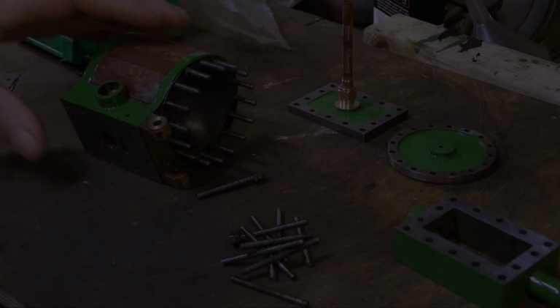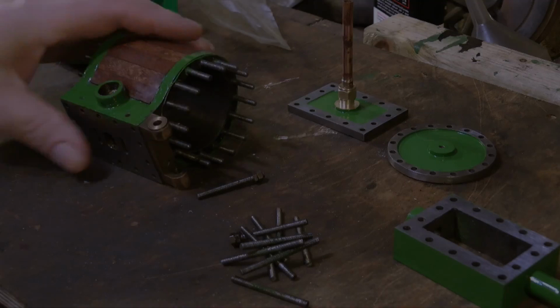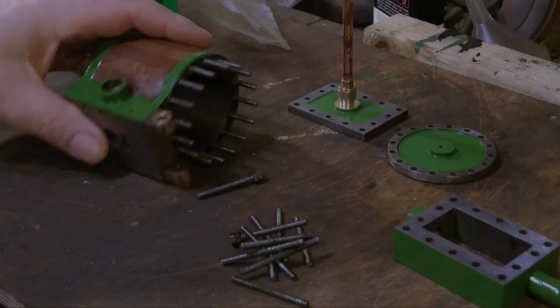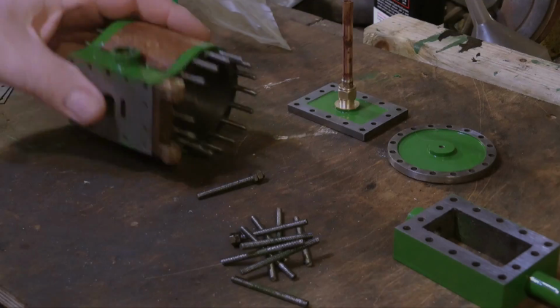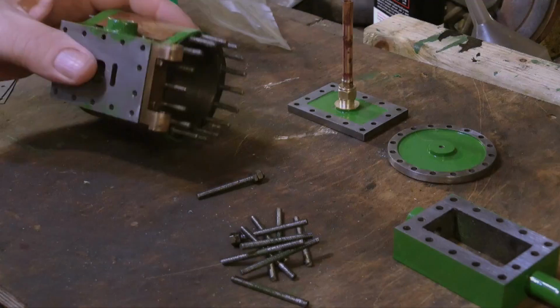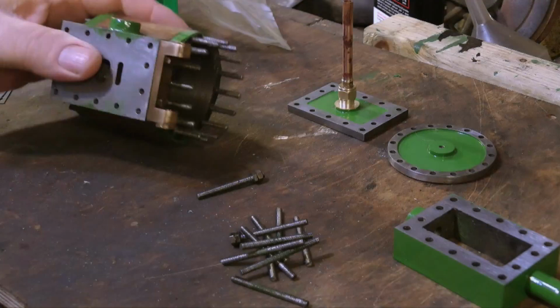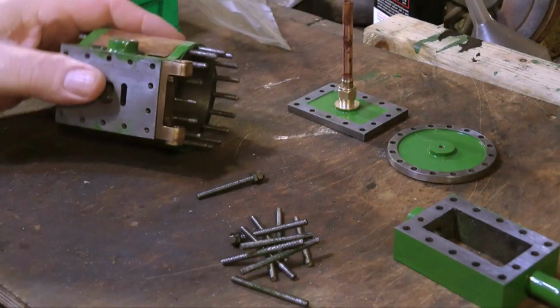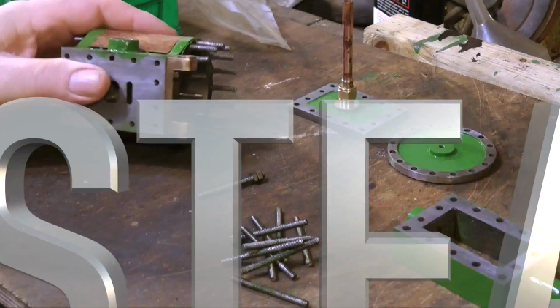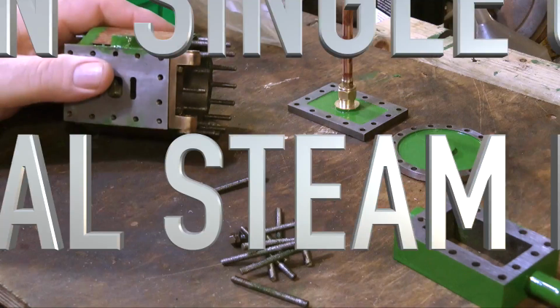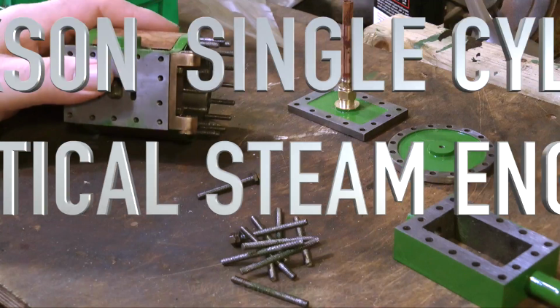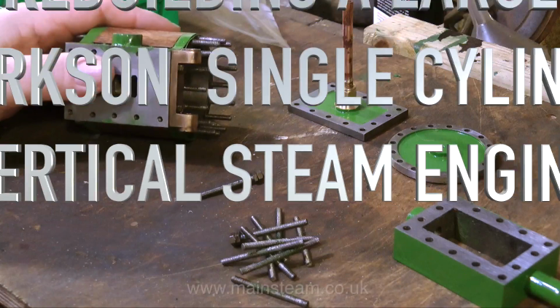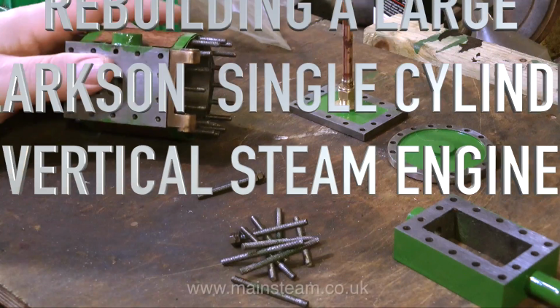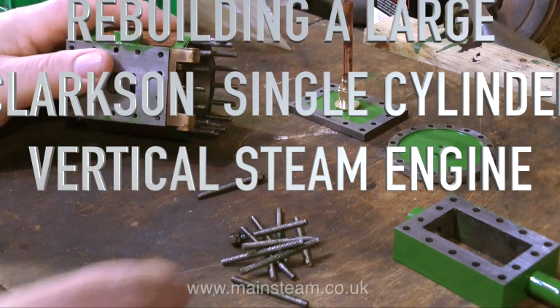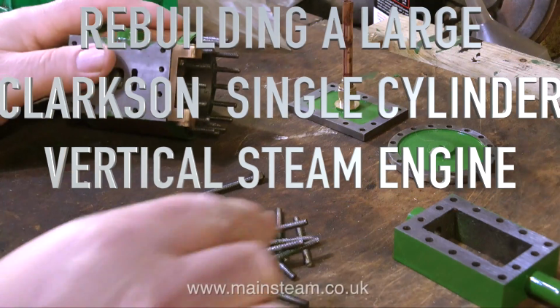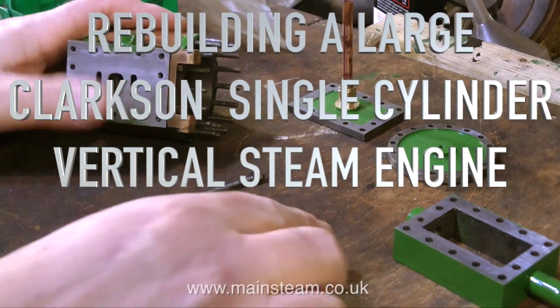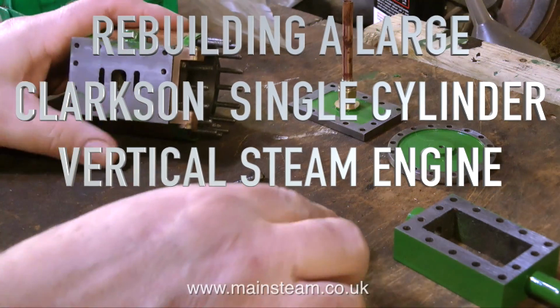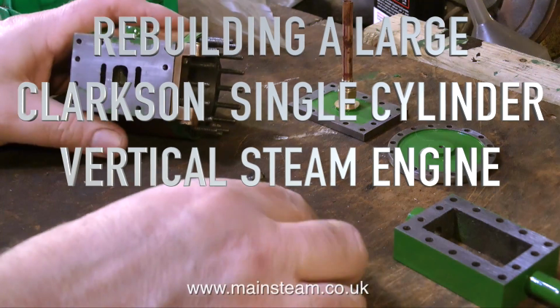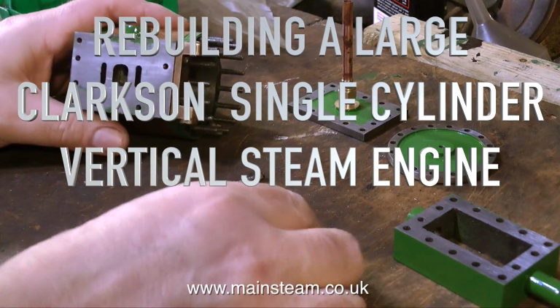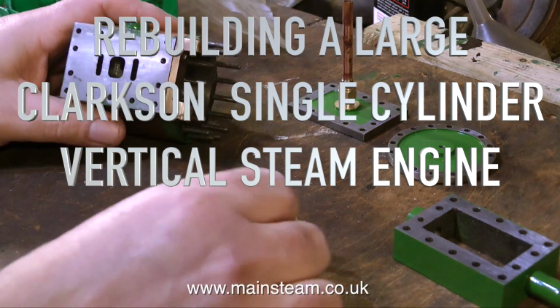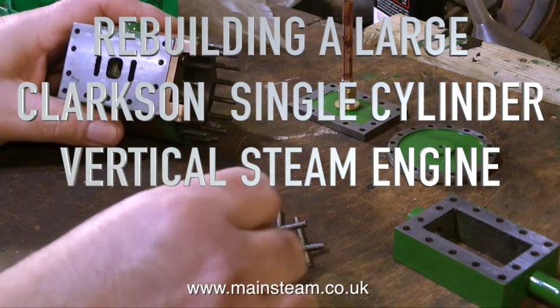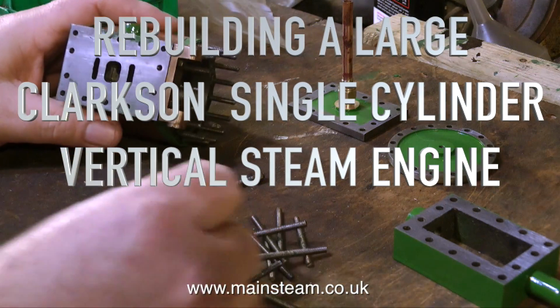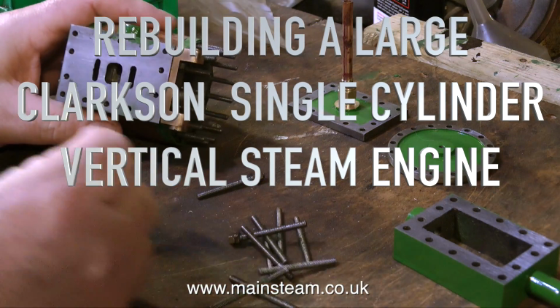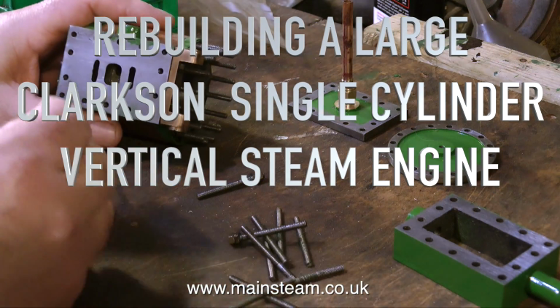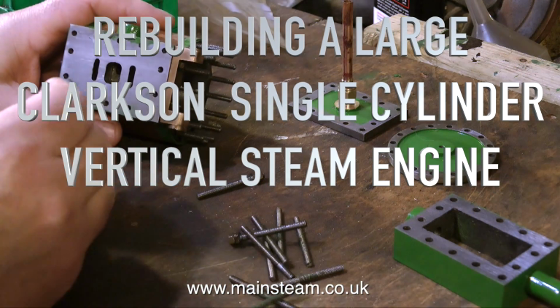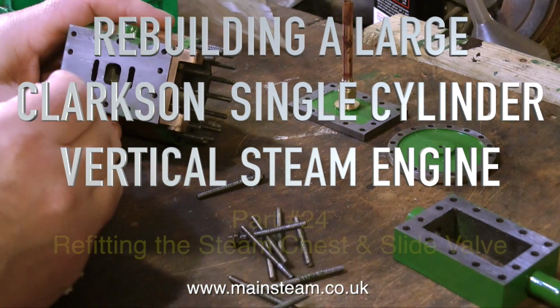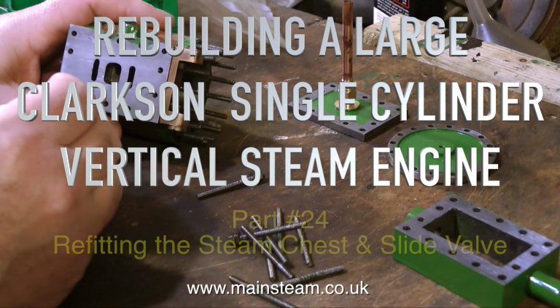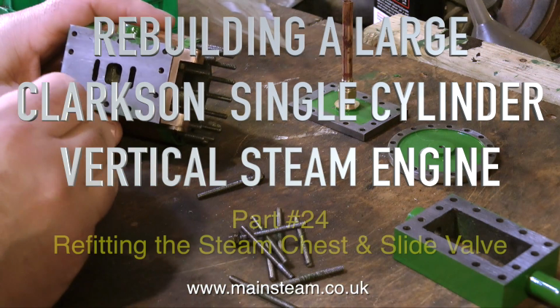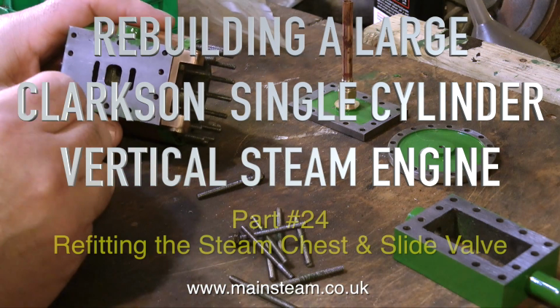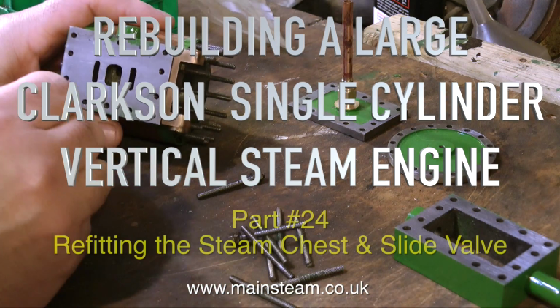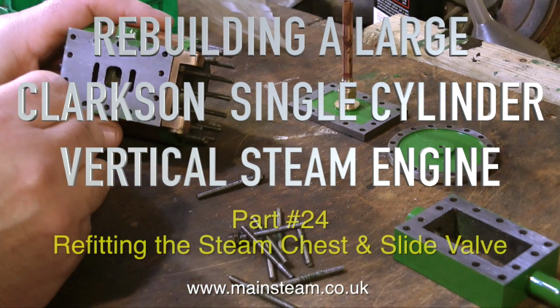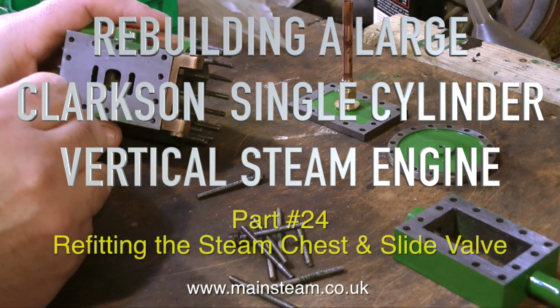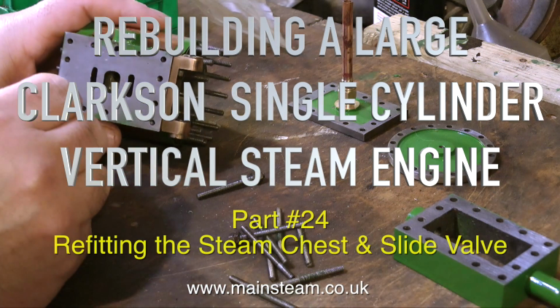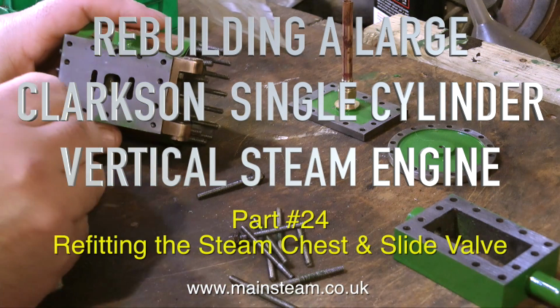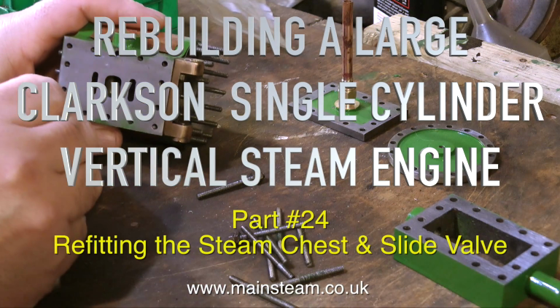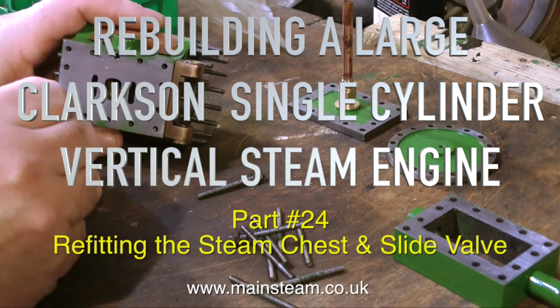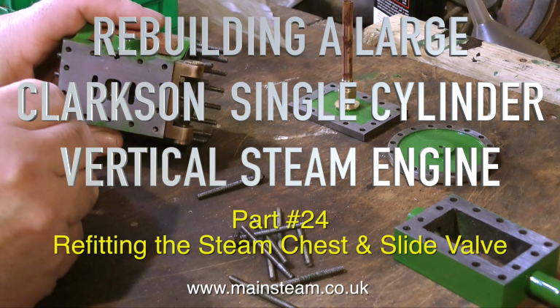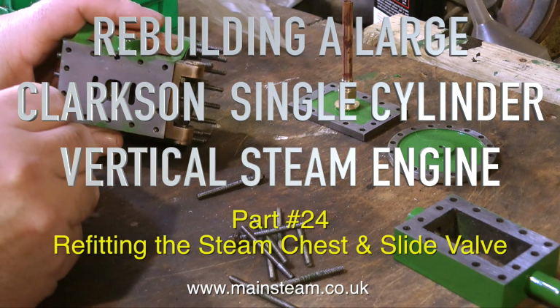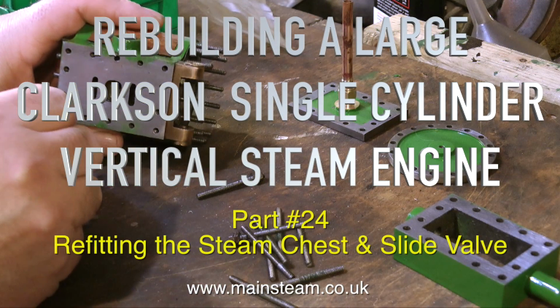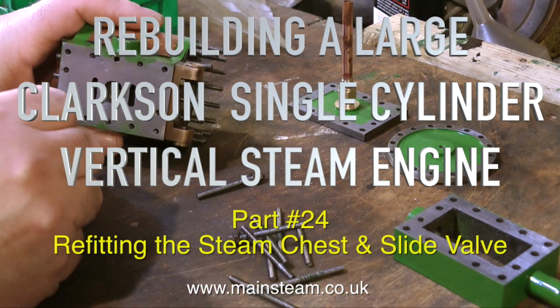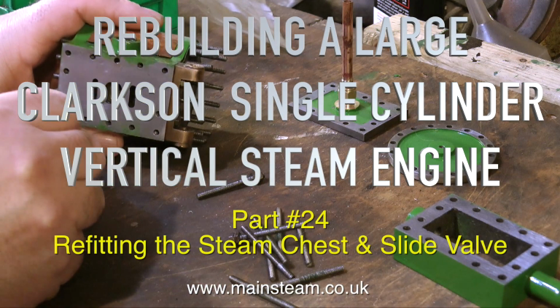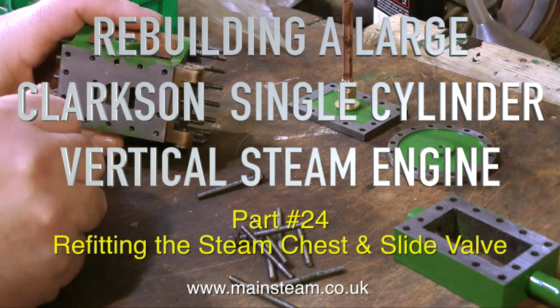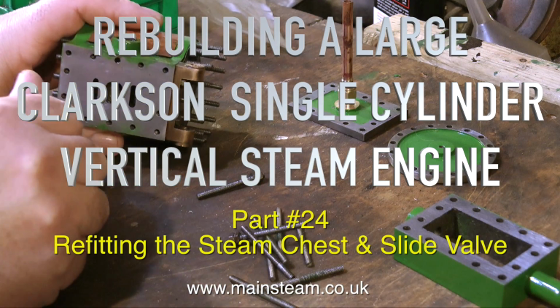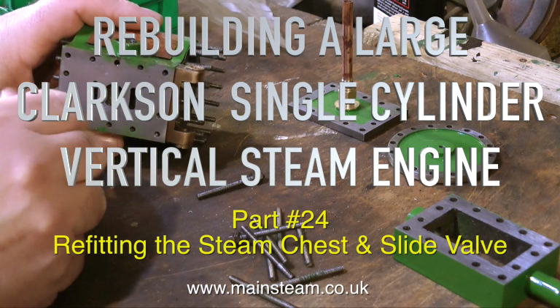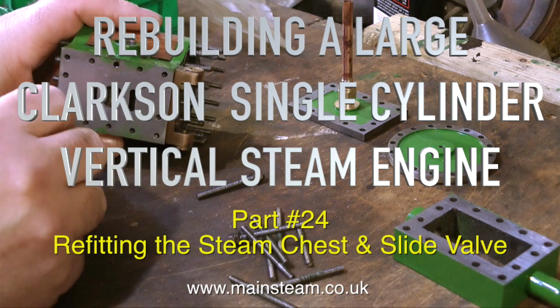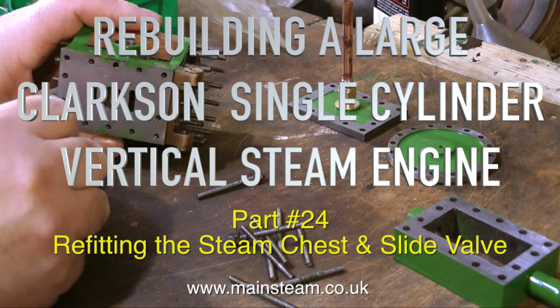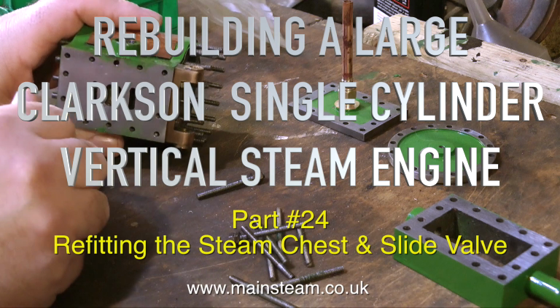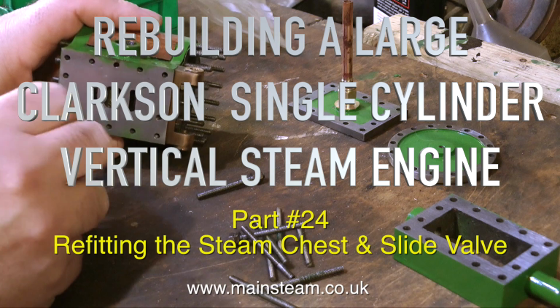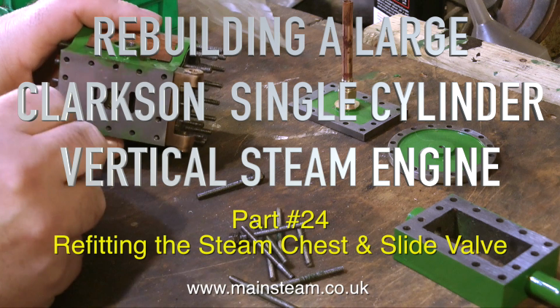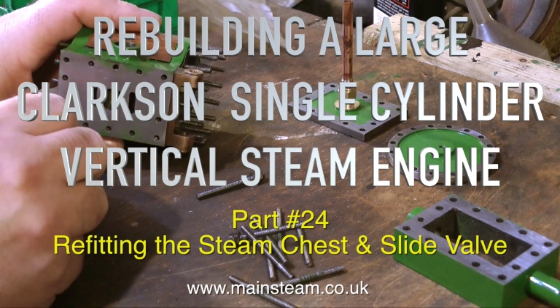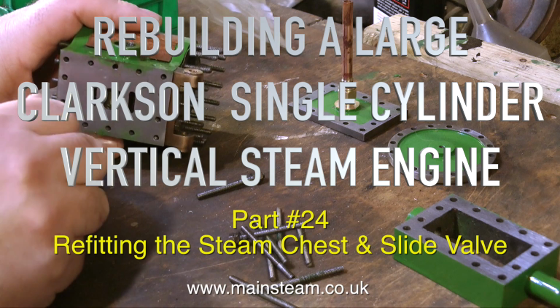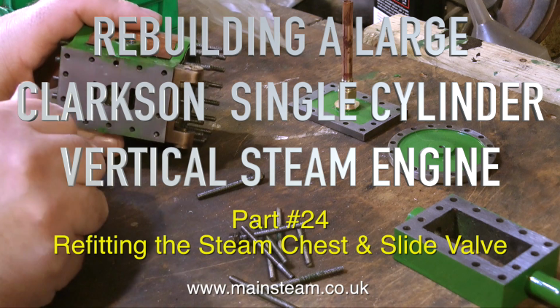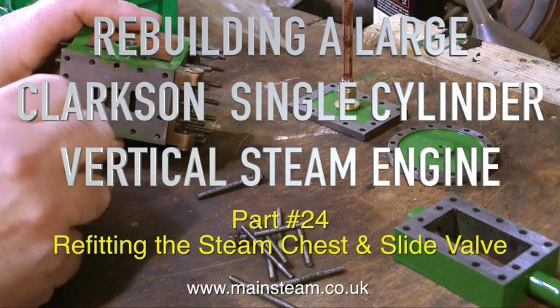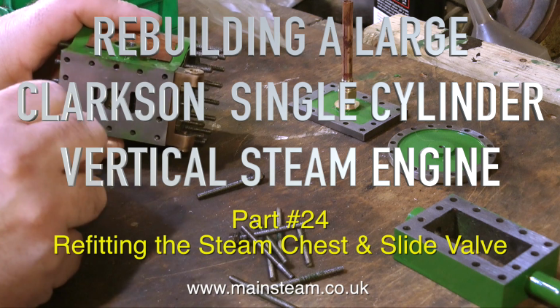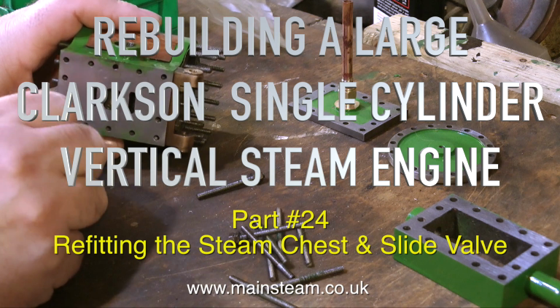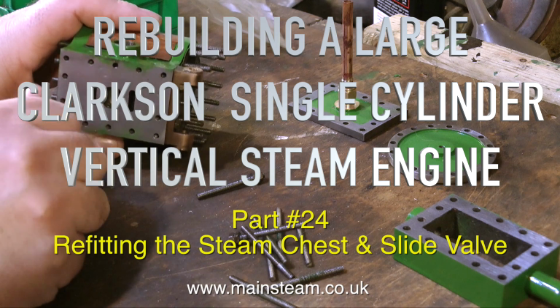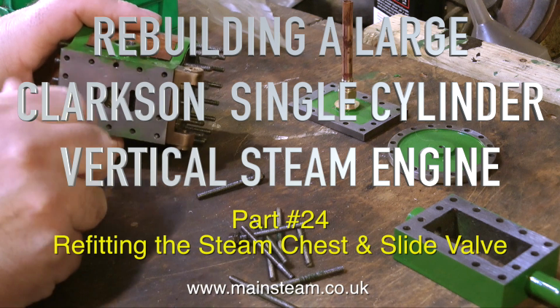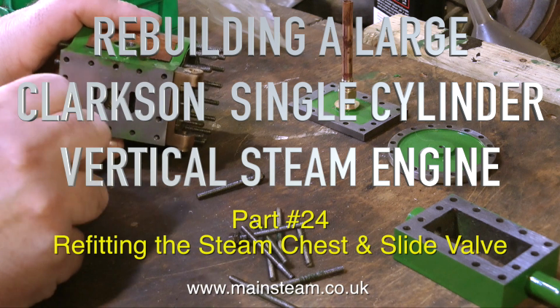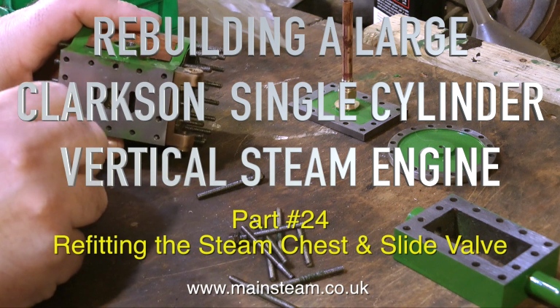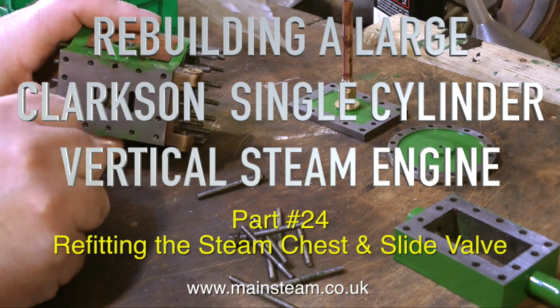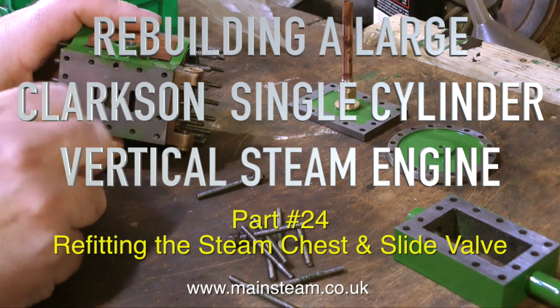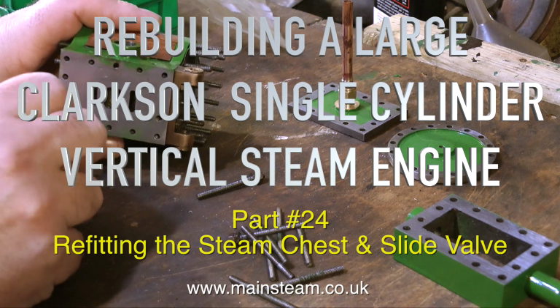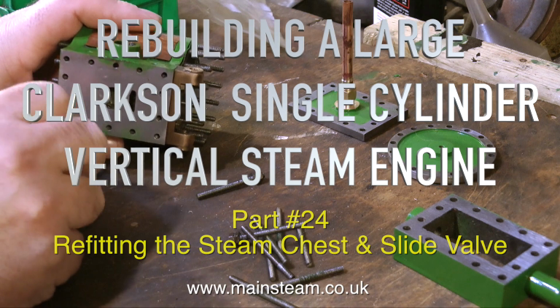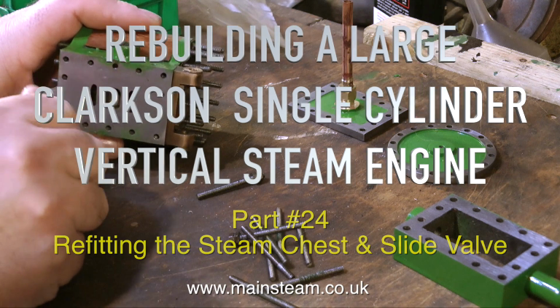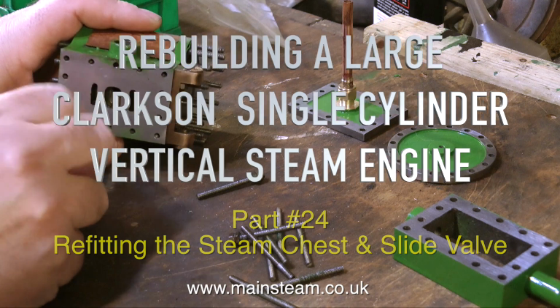Welcome to rebuilding a large Clarkson single cylinder vertical steam engine. This is part 24, refitting the steam chest and the slide valve.